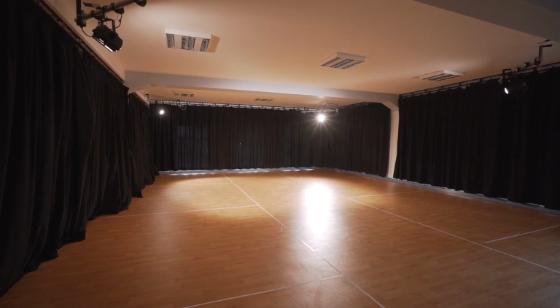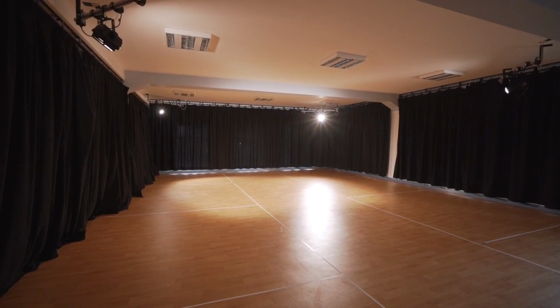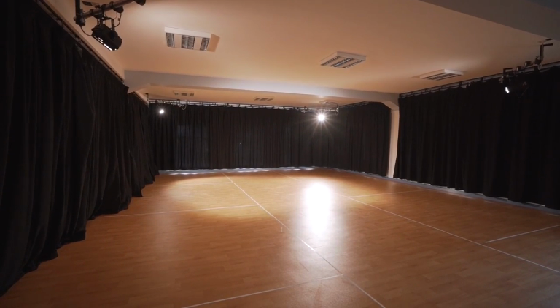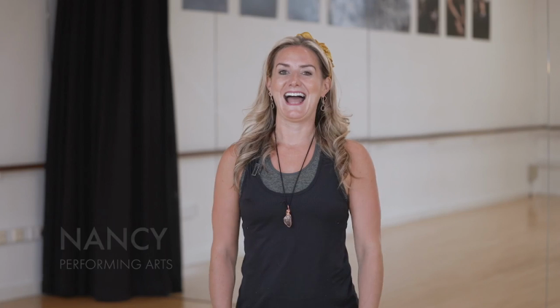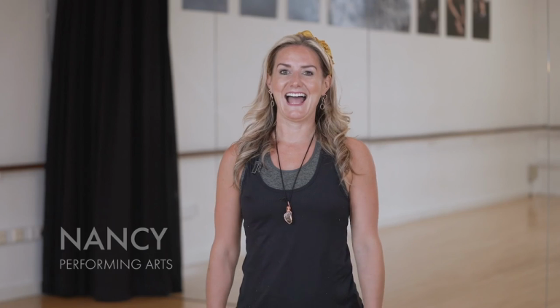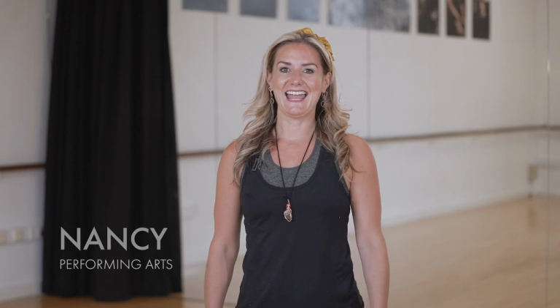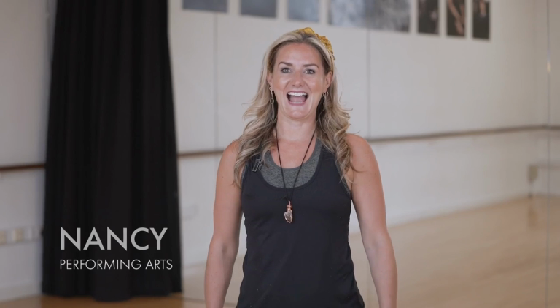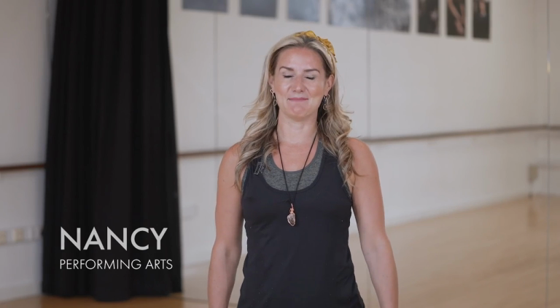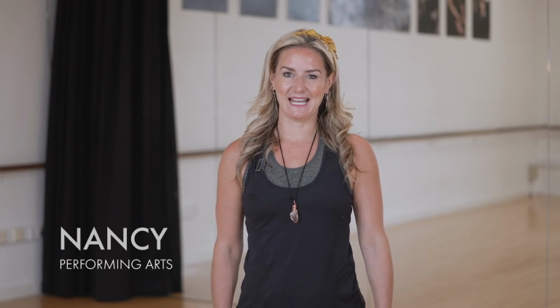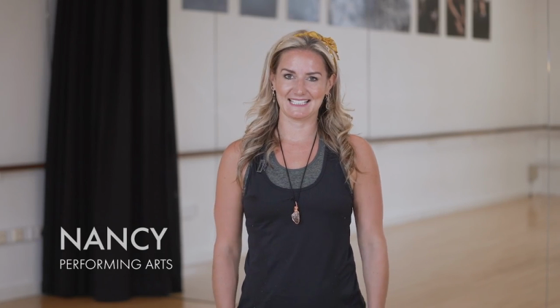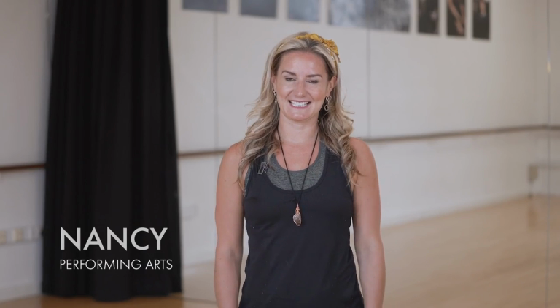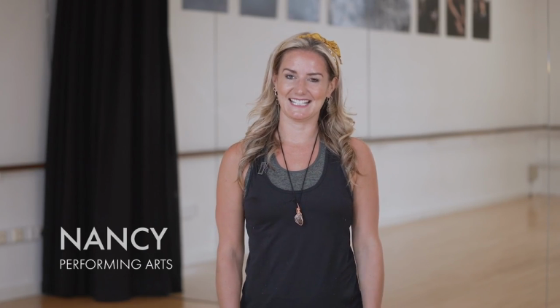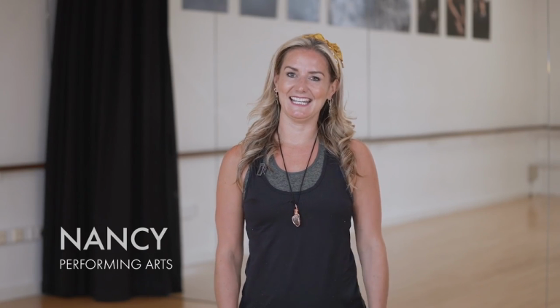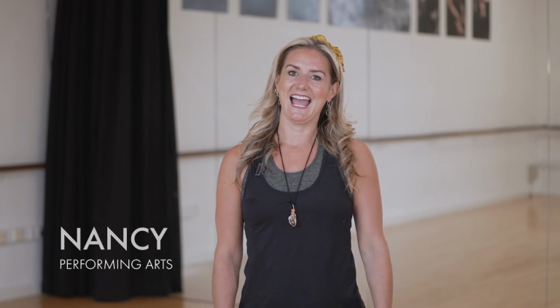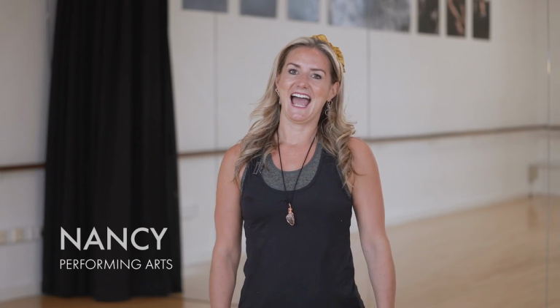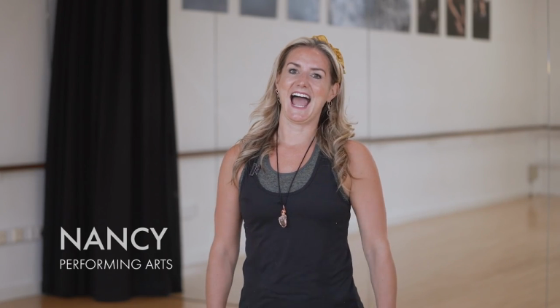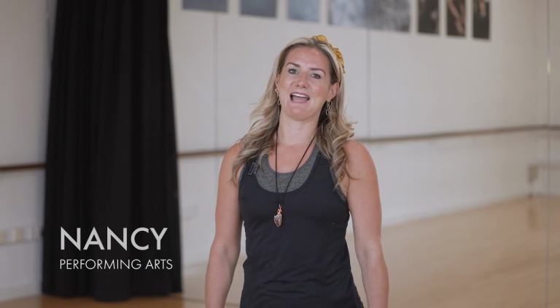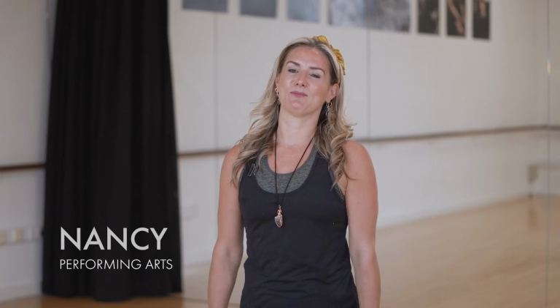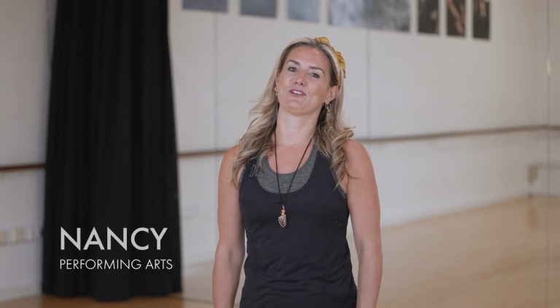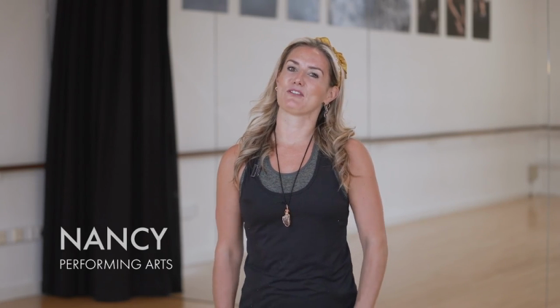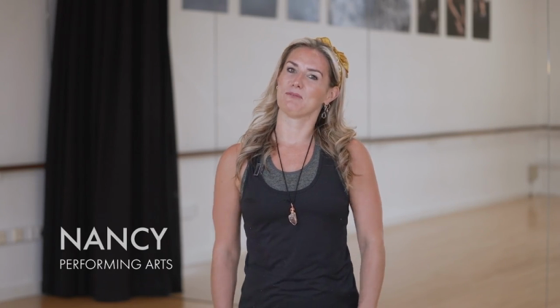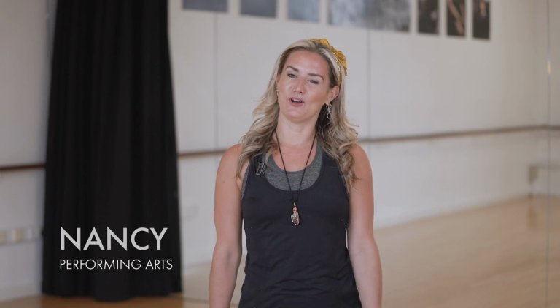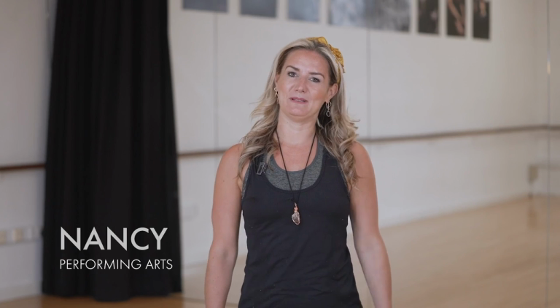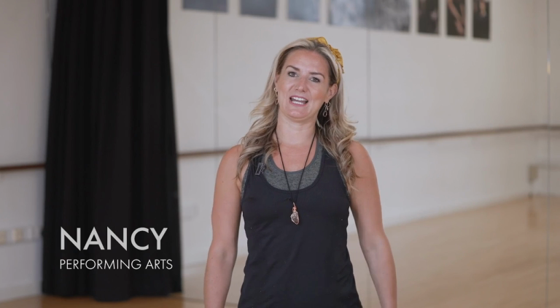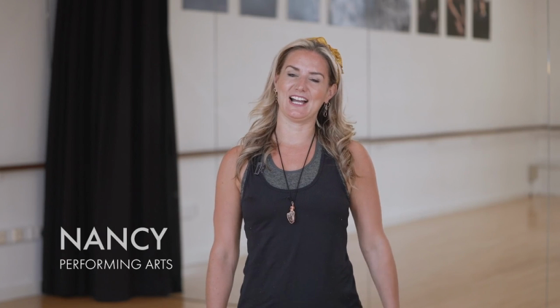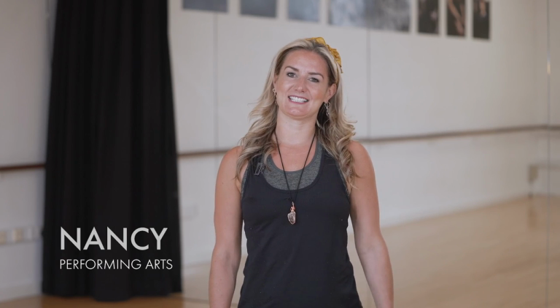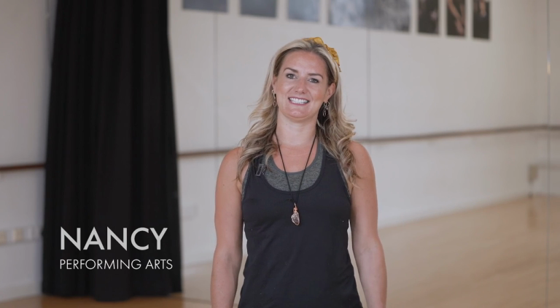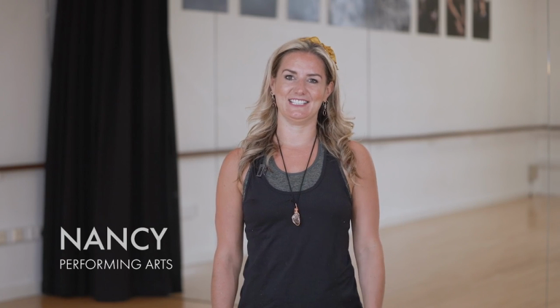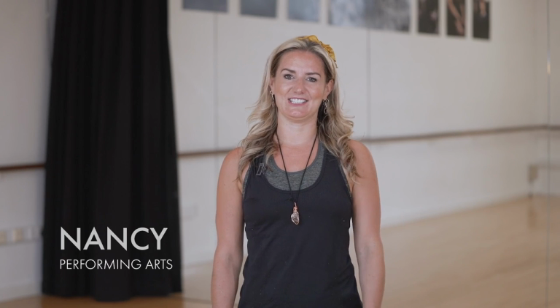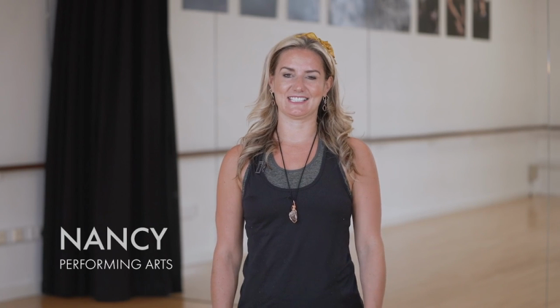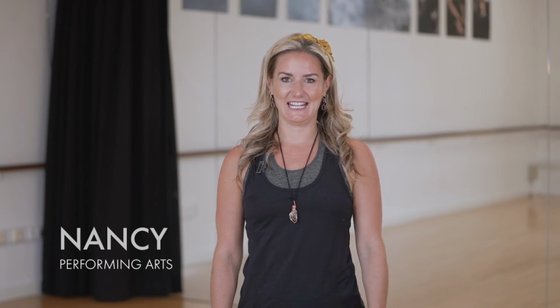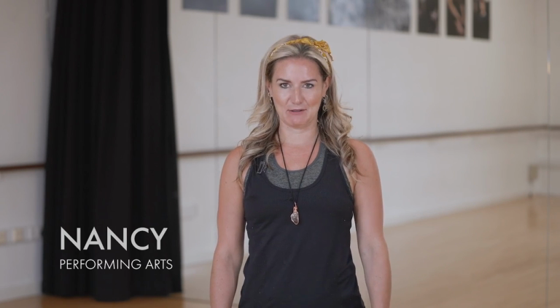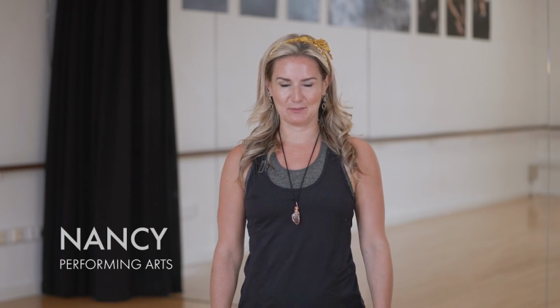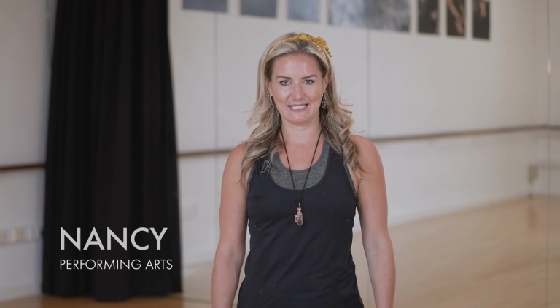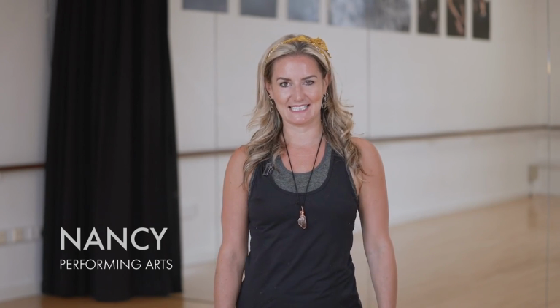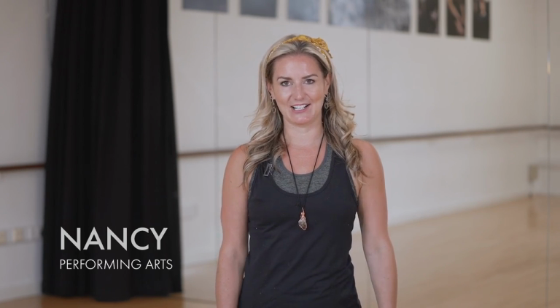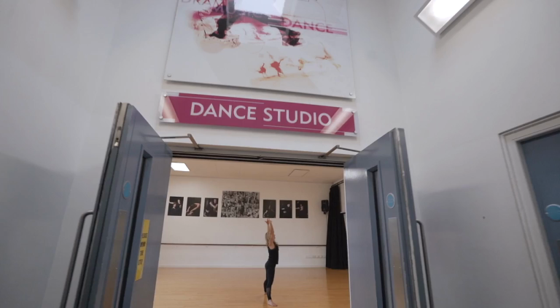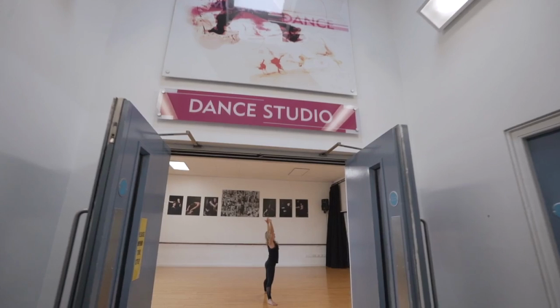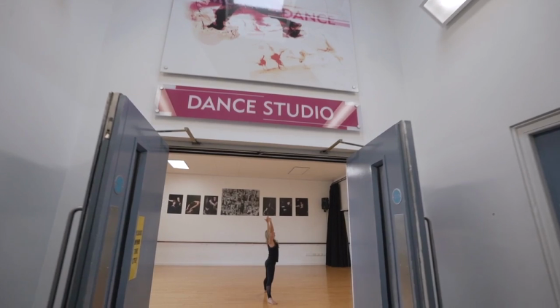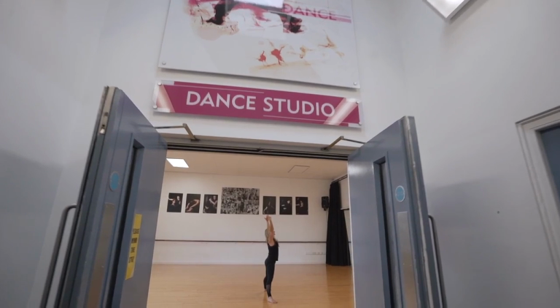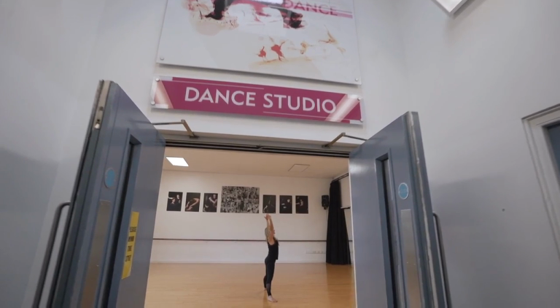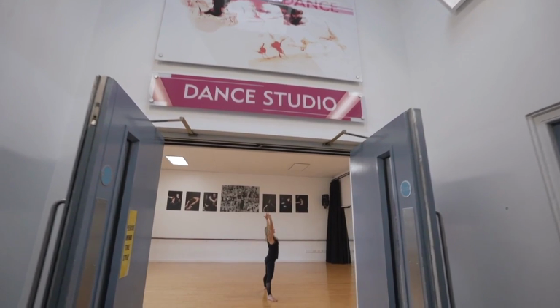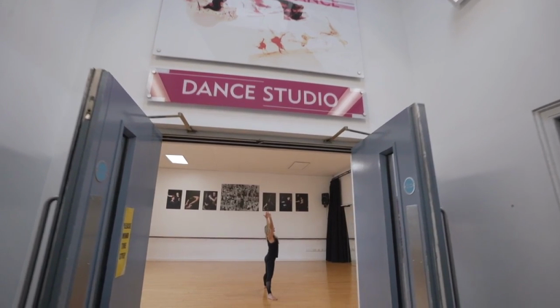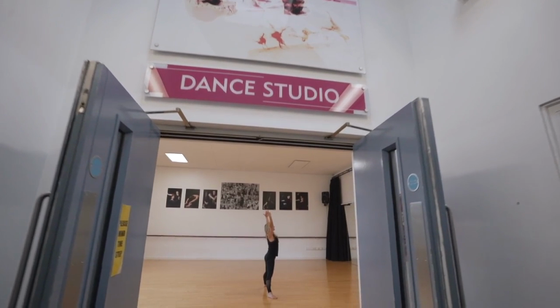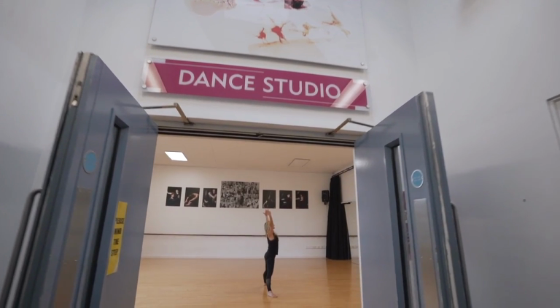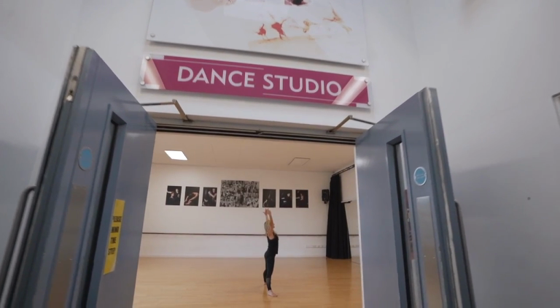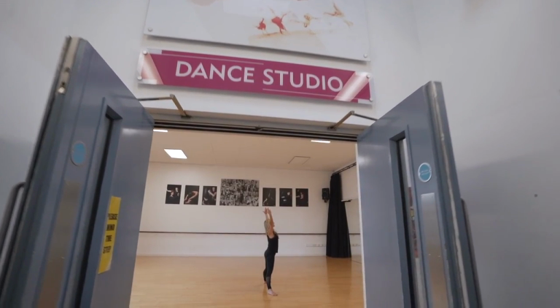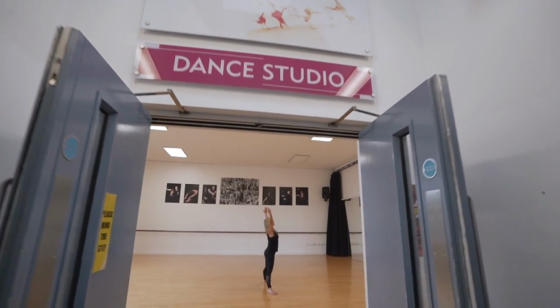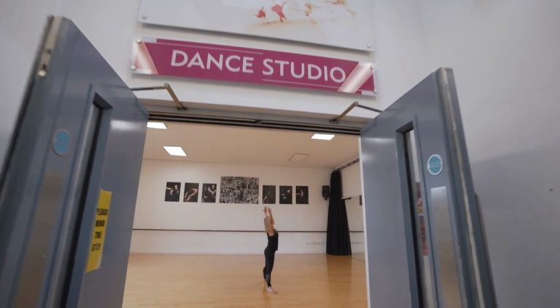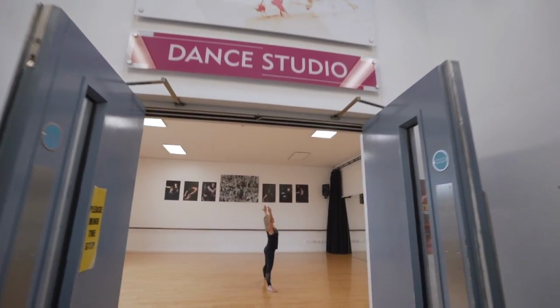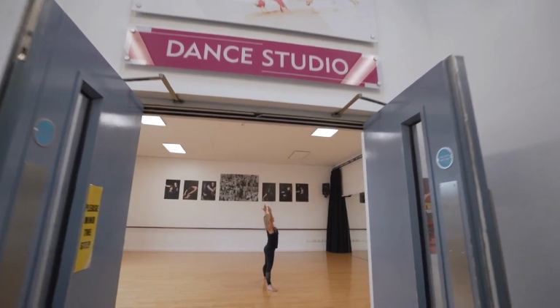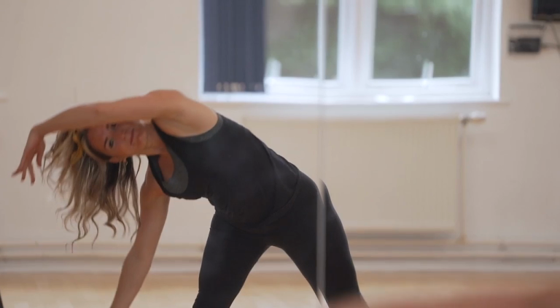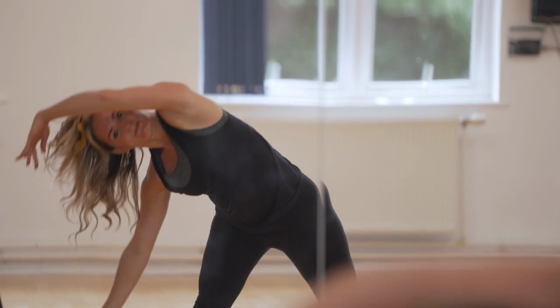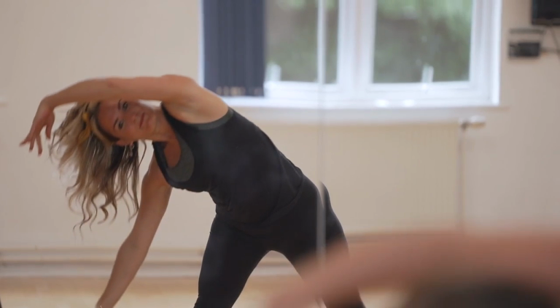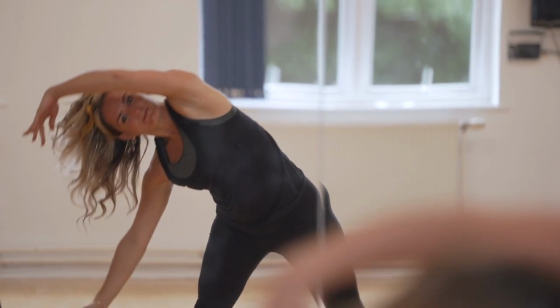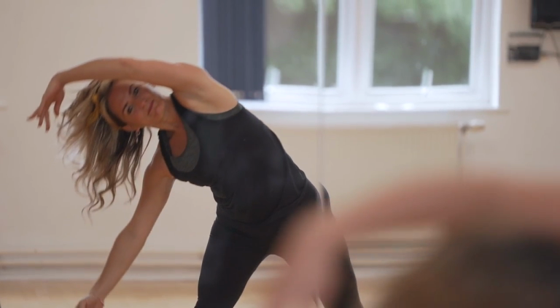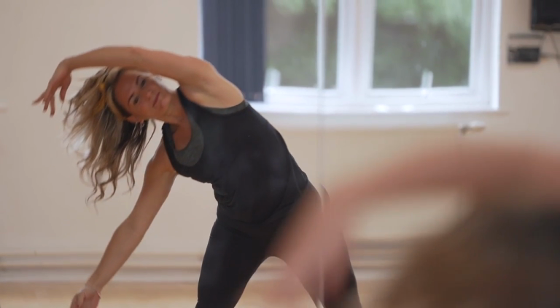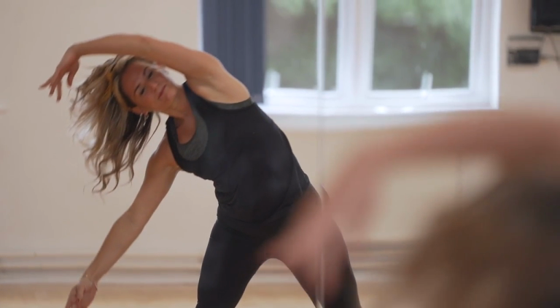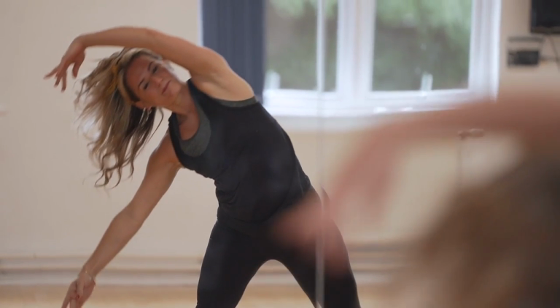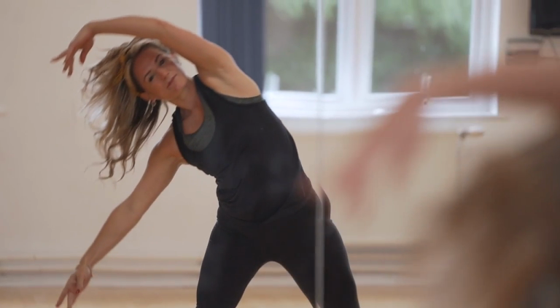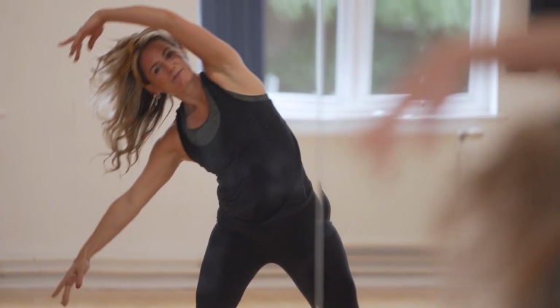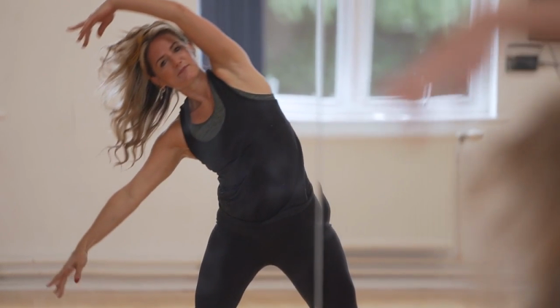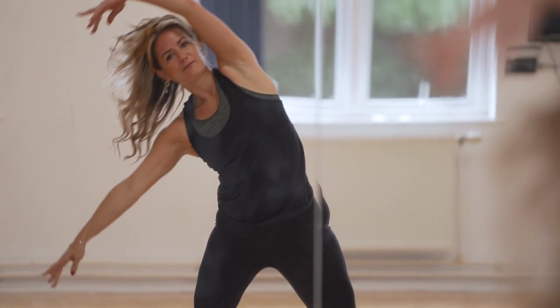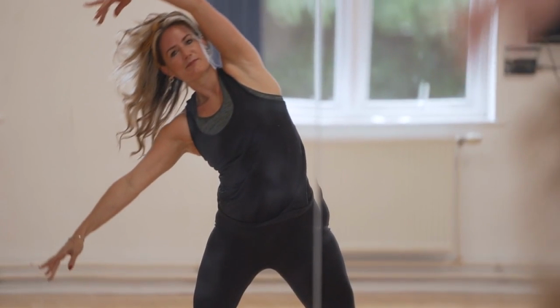Hi, I'm Nancy. I'm one of the performing arts teachers here at Priestley College and I teach dance in our wonderful dance studio.